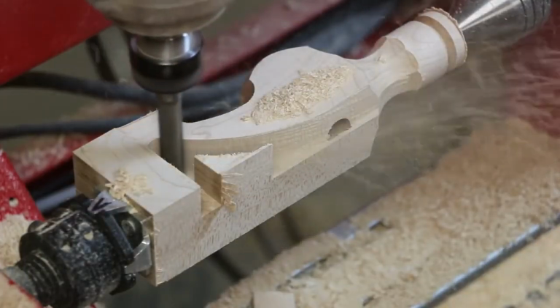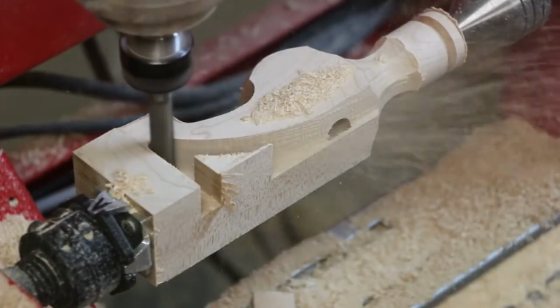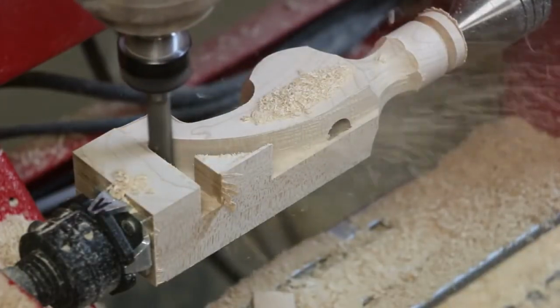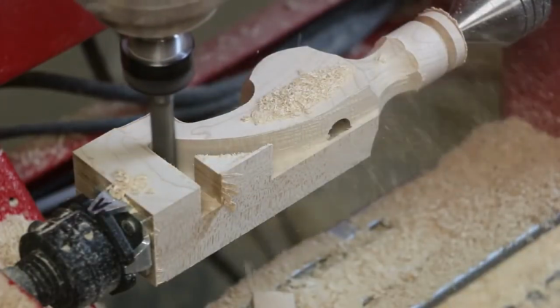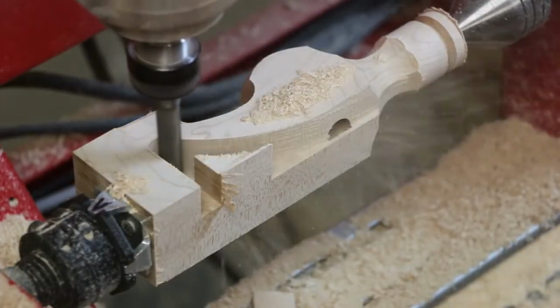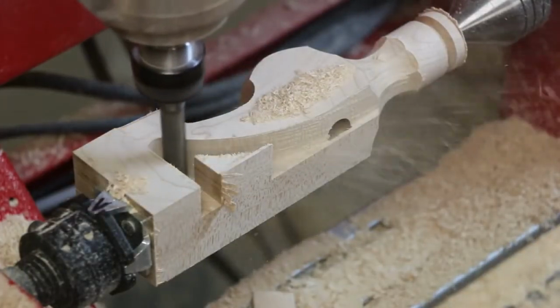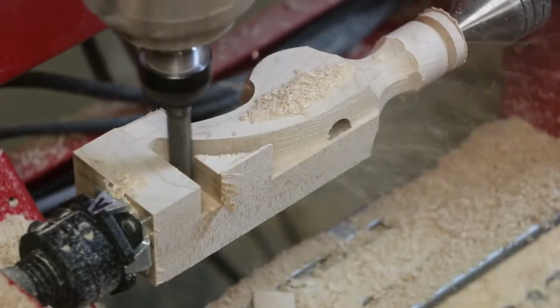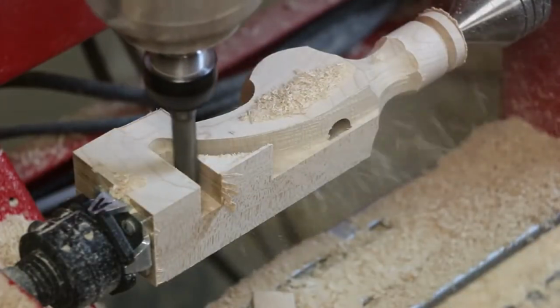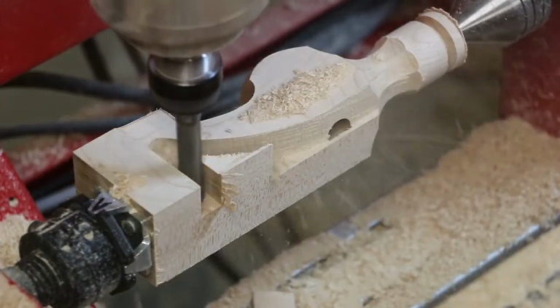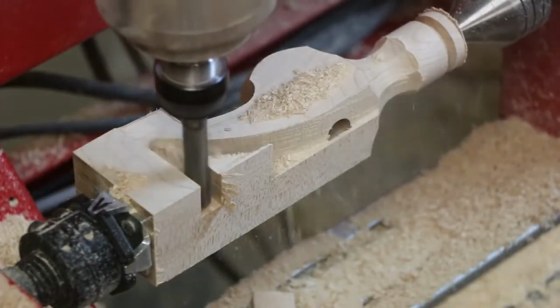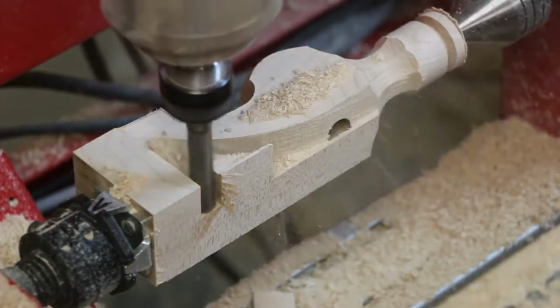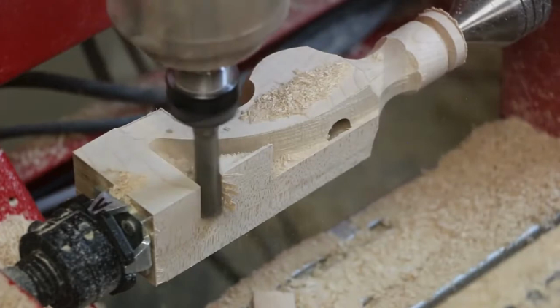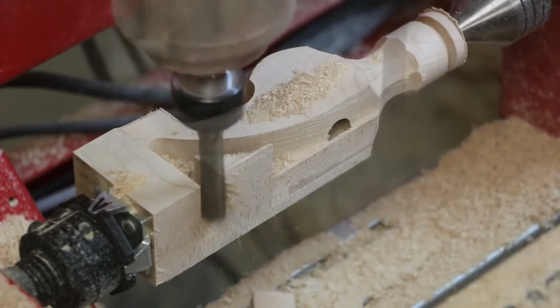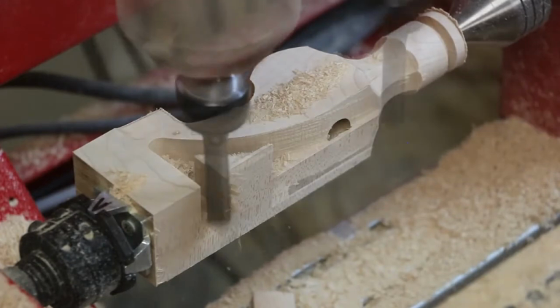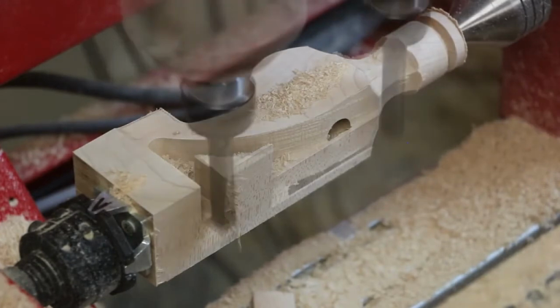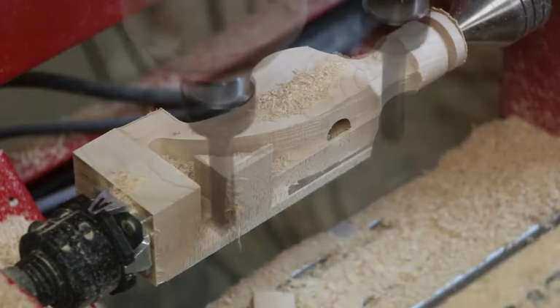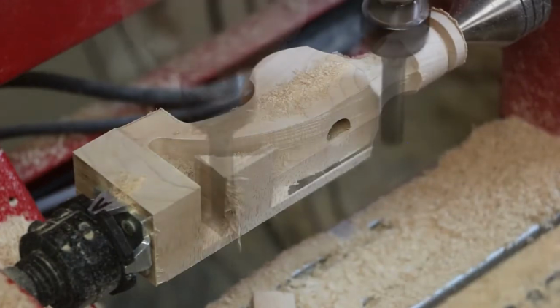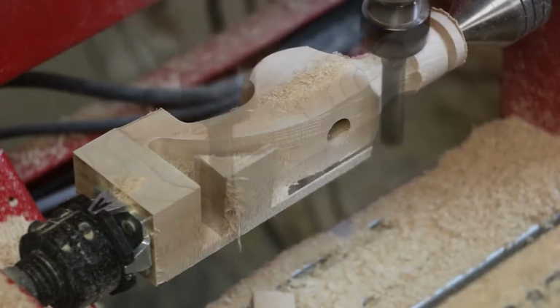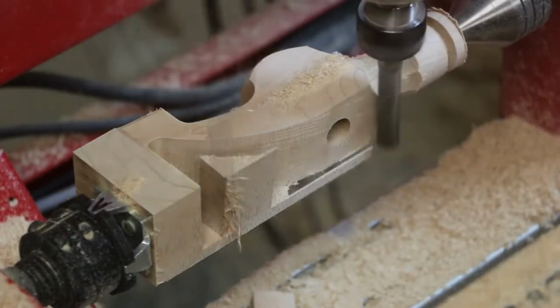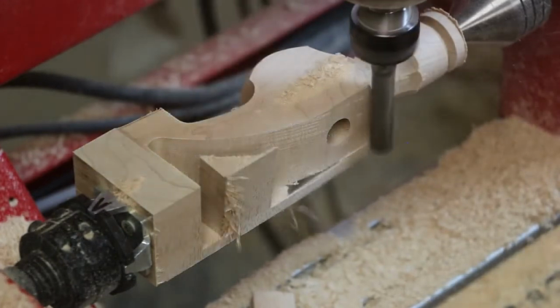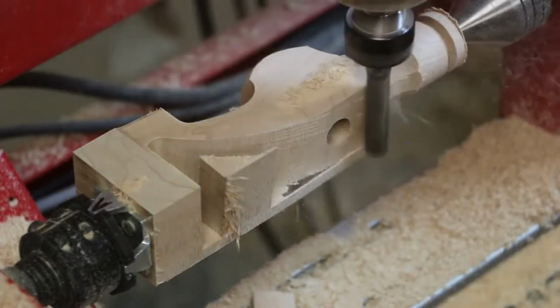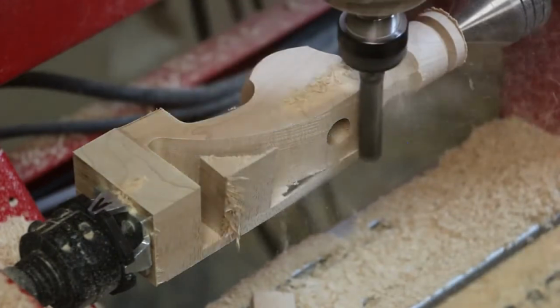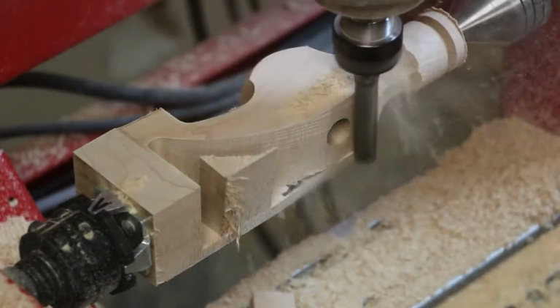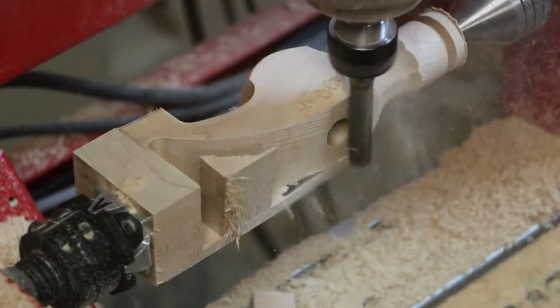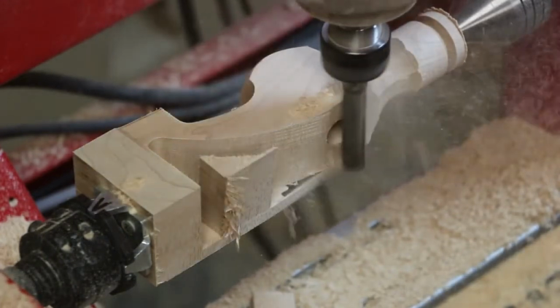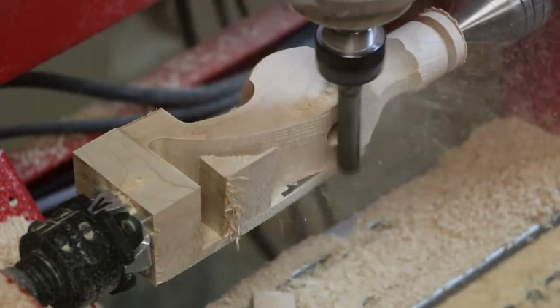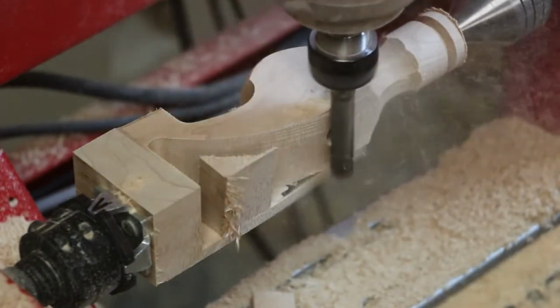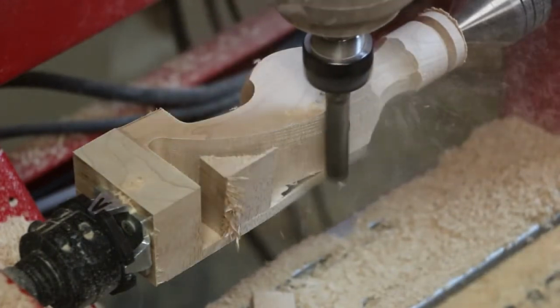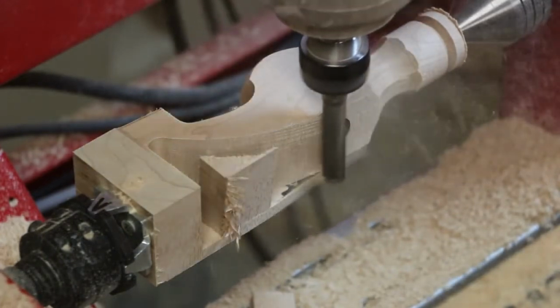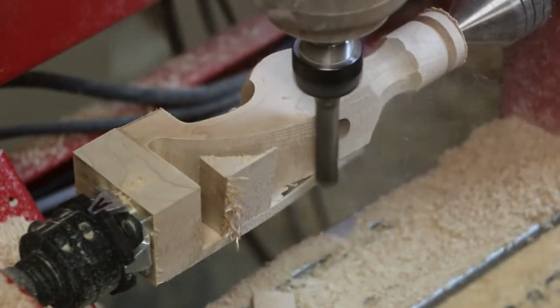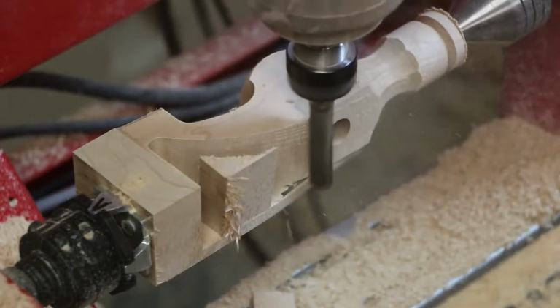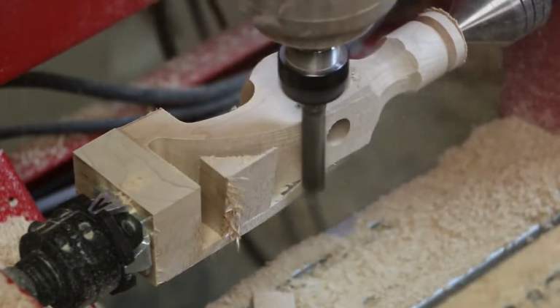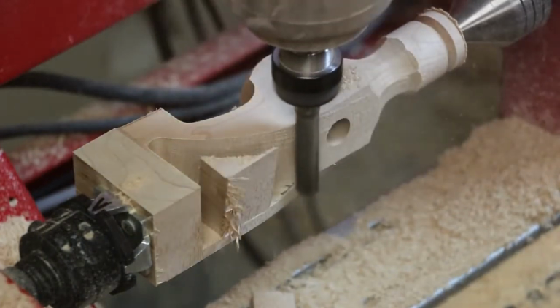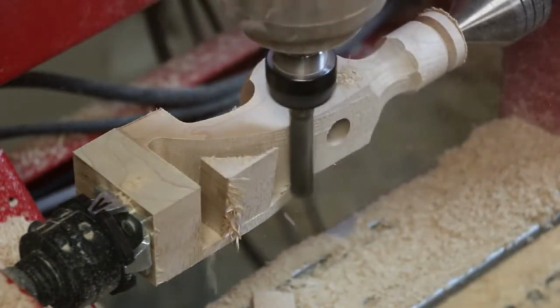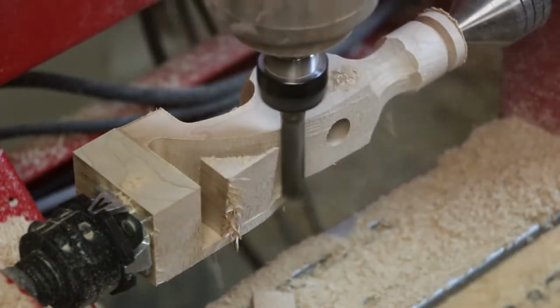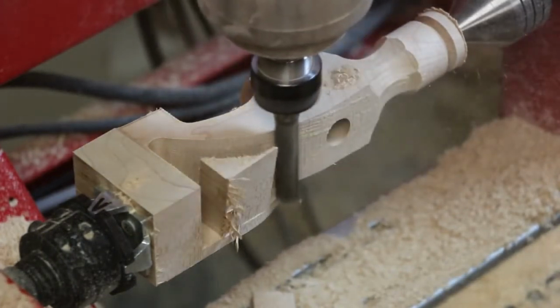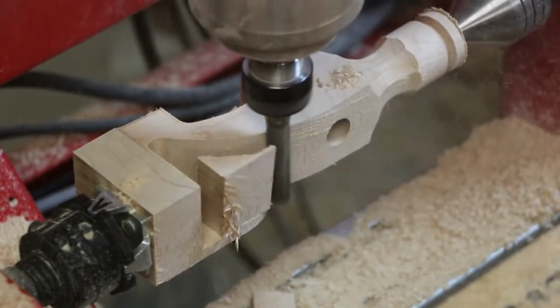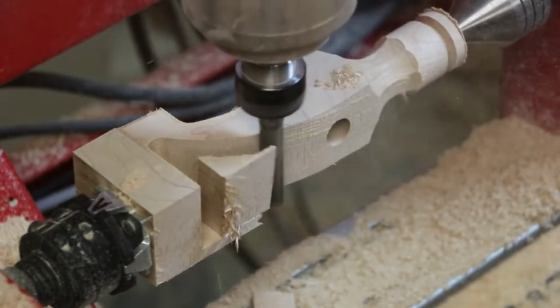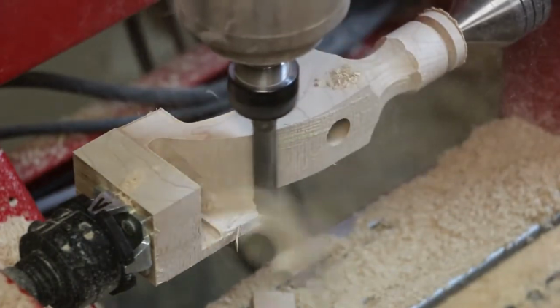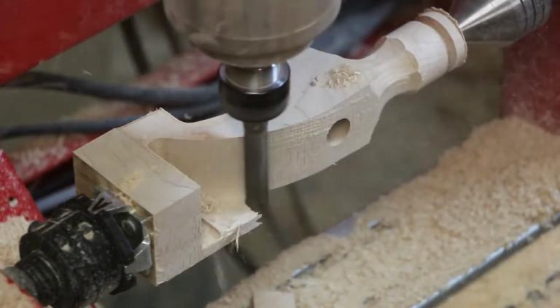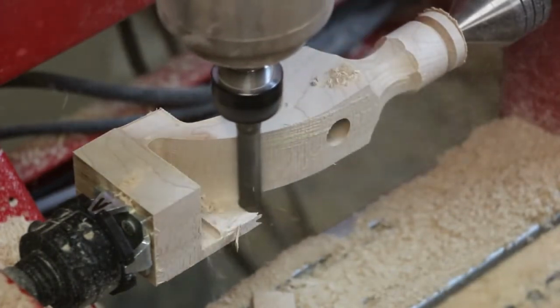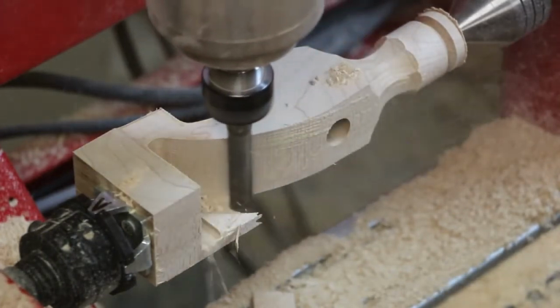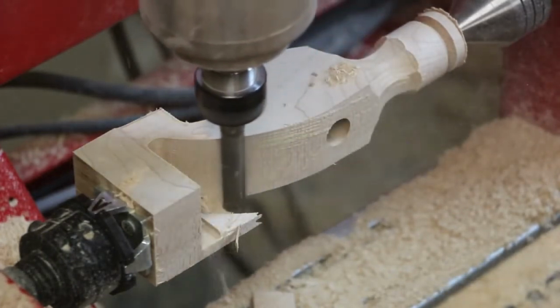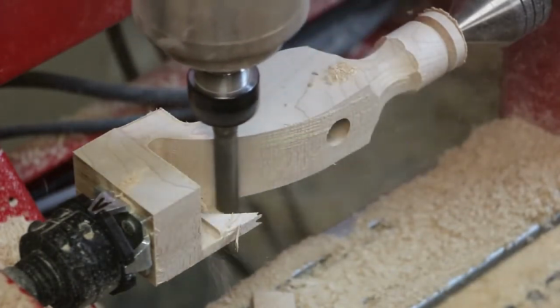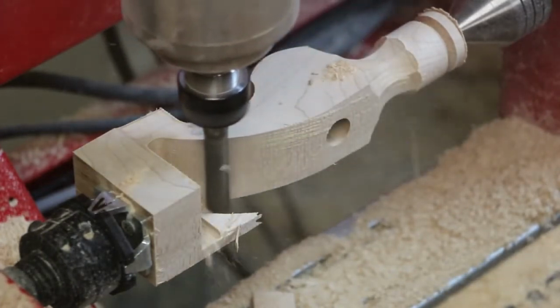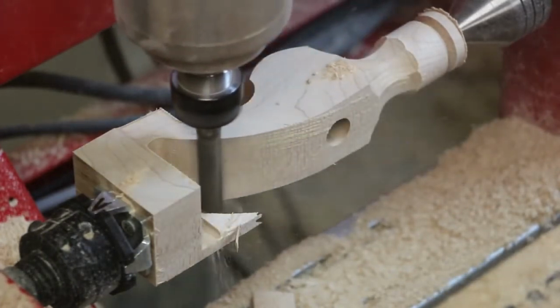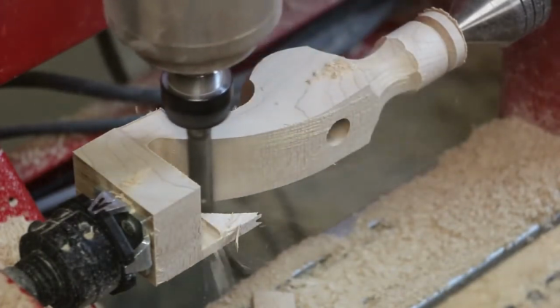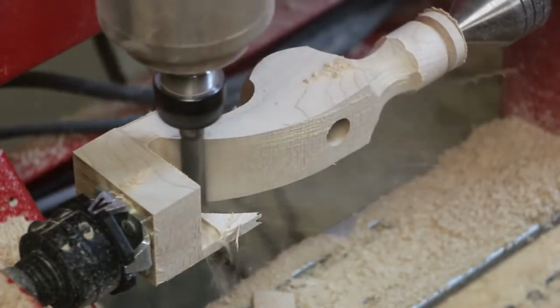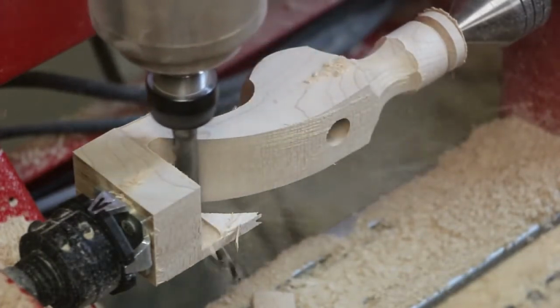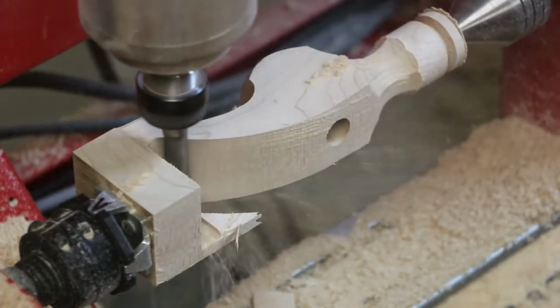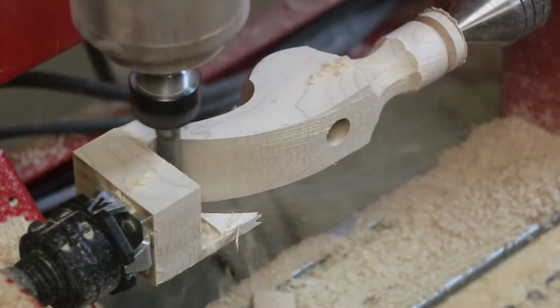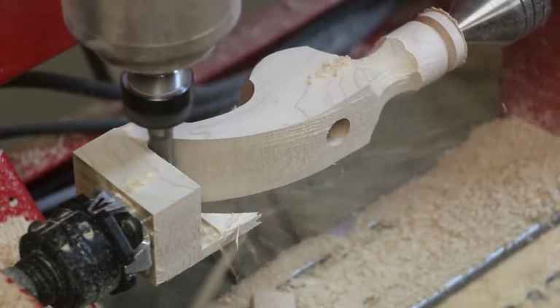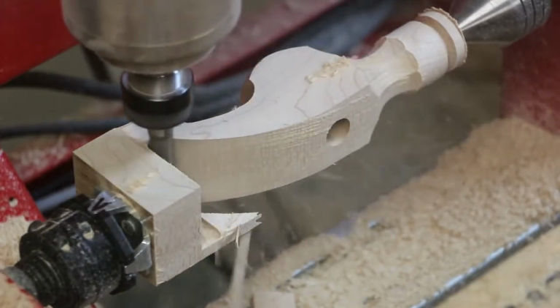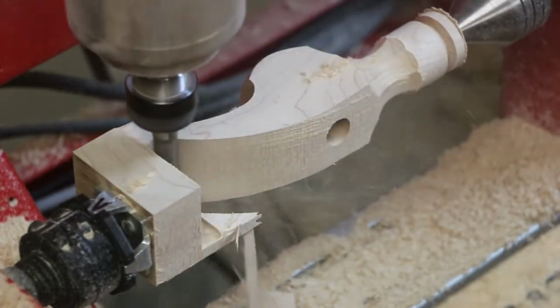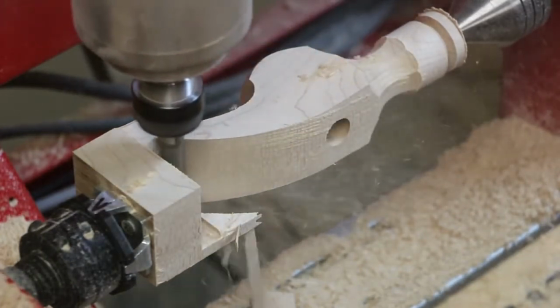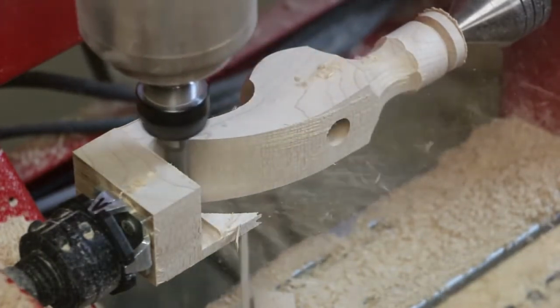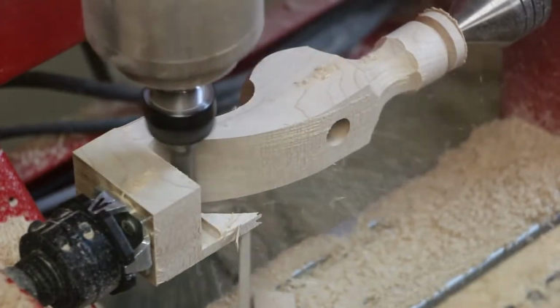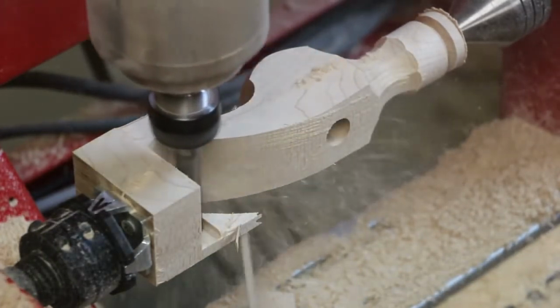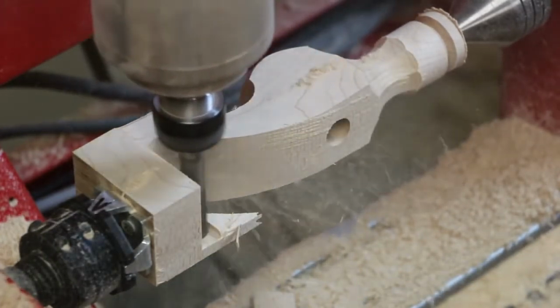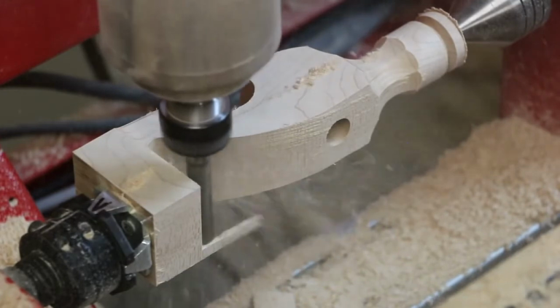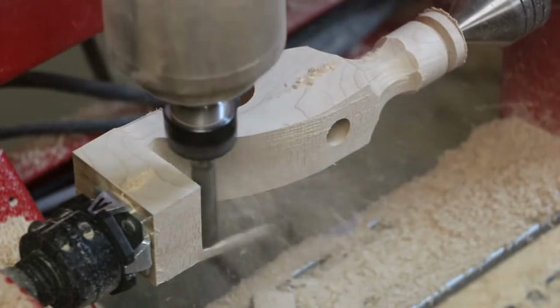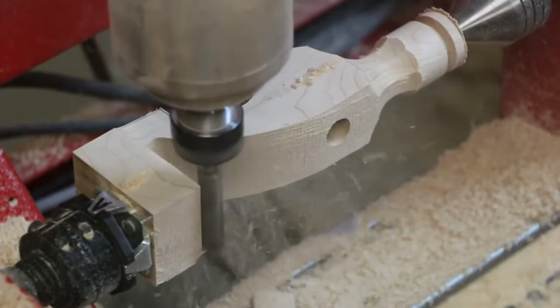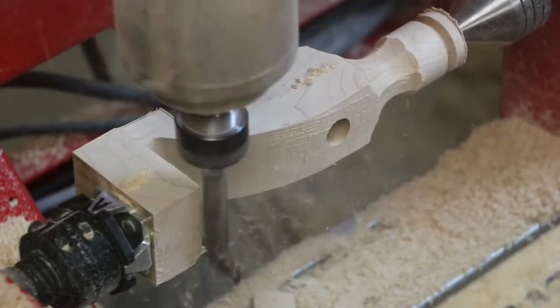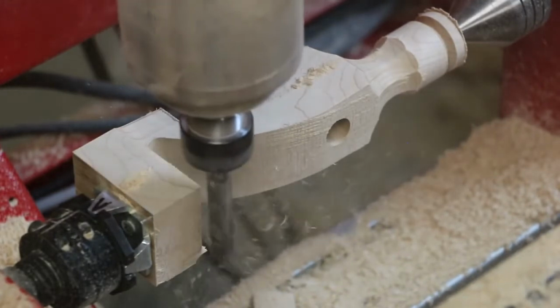While the claws are machined from one side of the part, the top of the hammerhead is chamfered on both sides using the 90-degree V-bit.